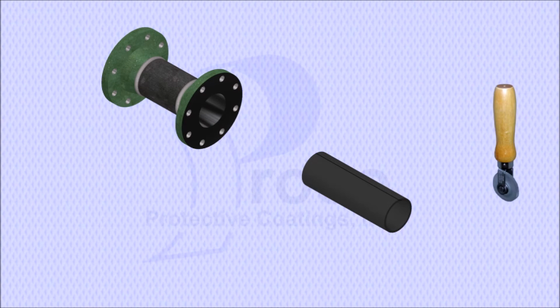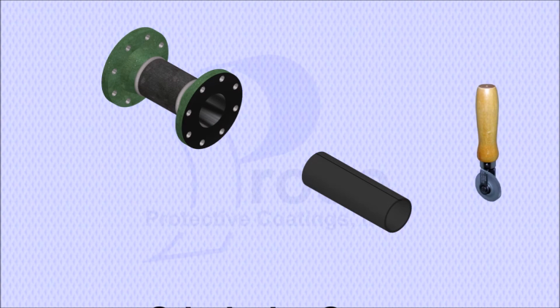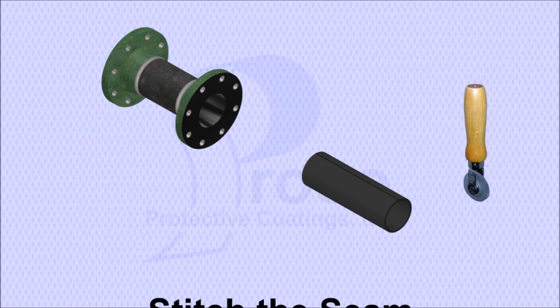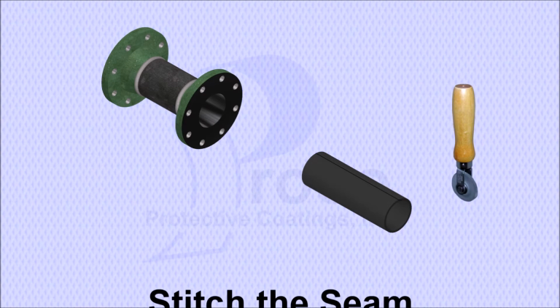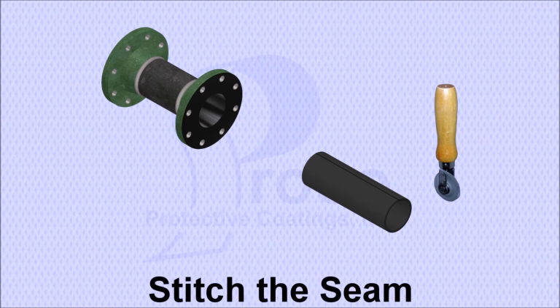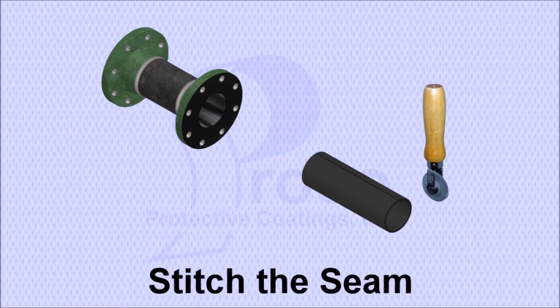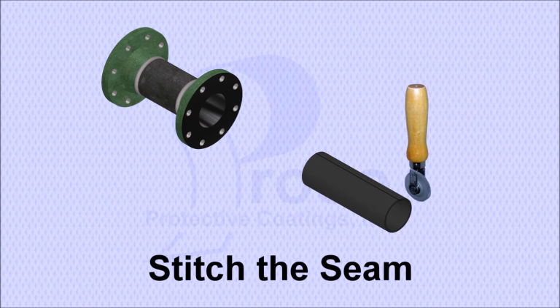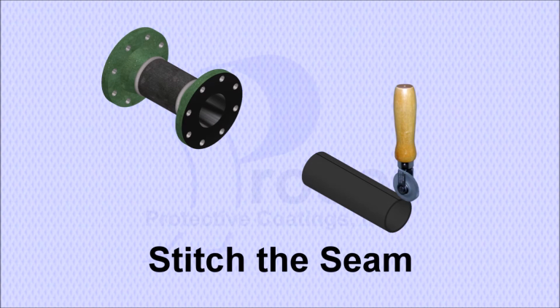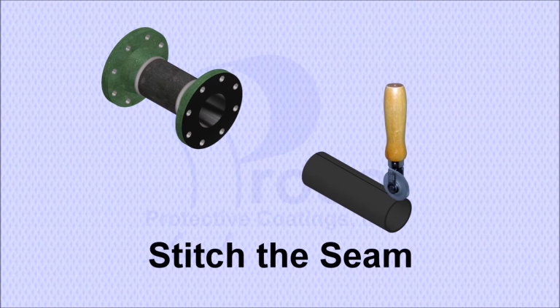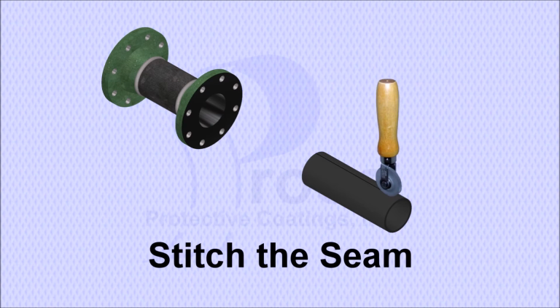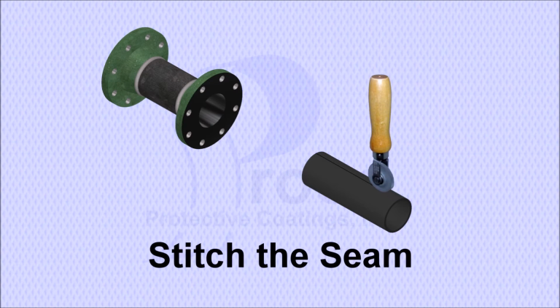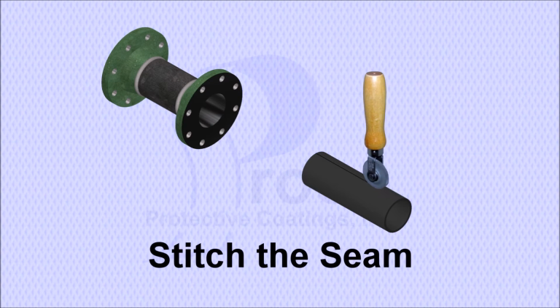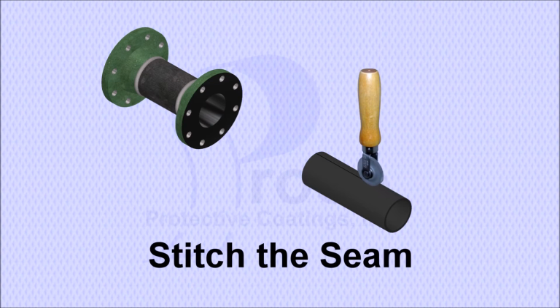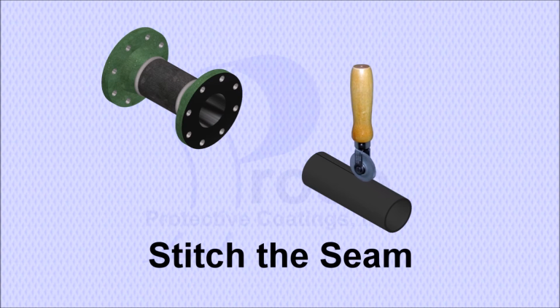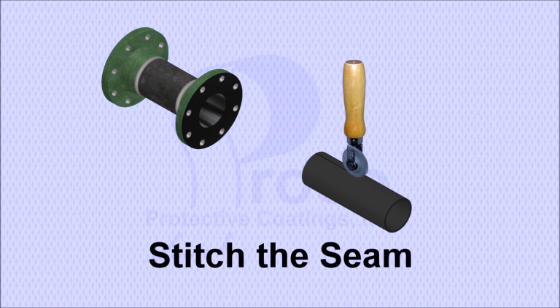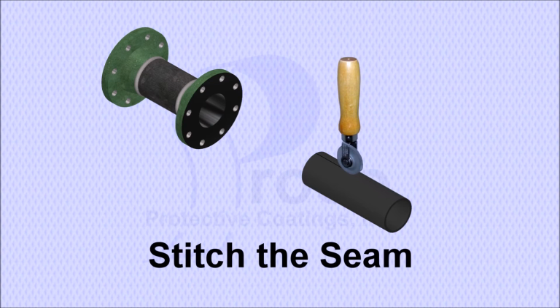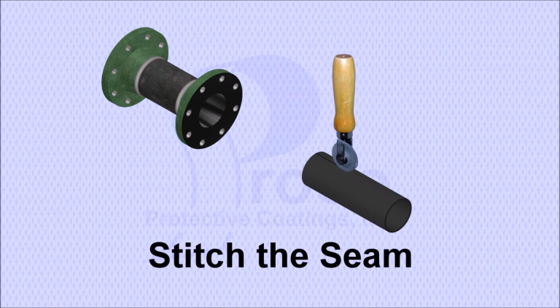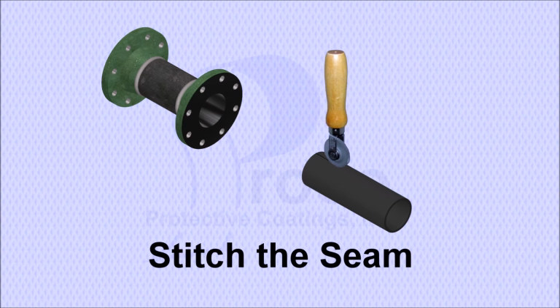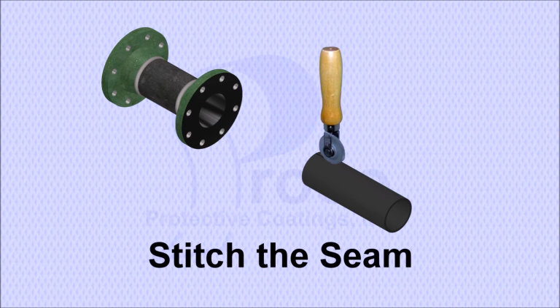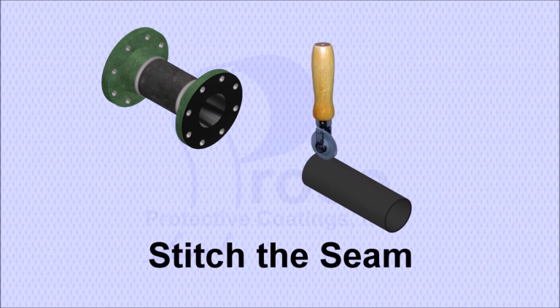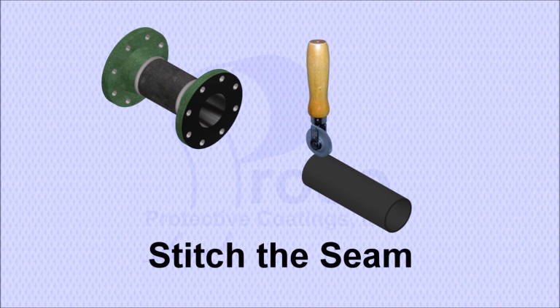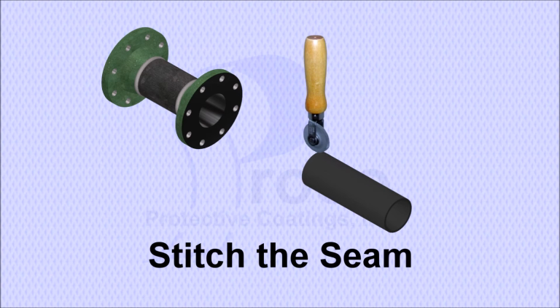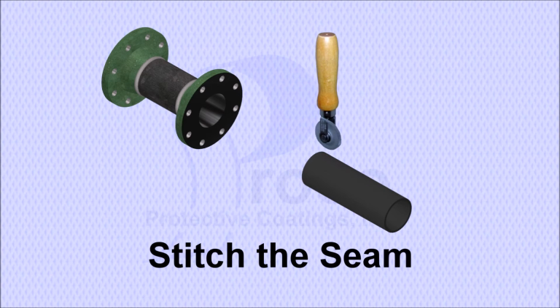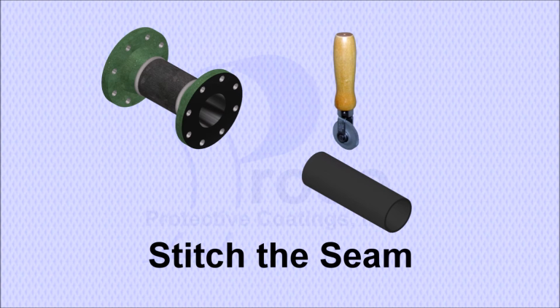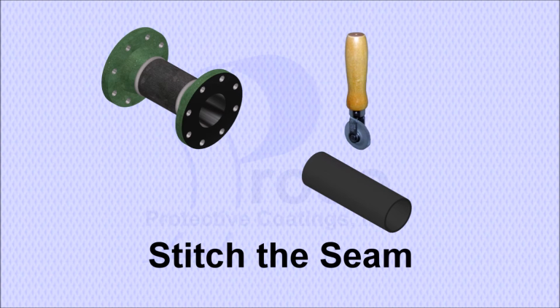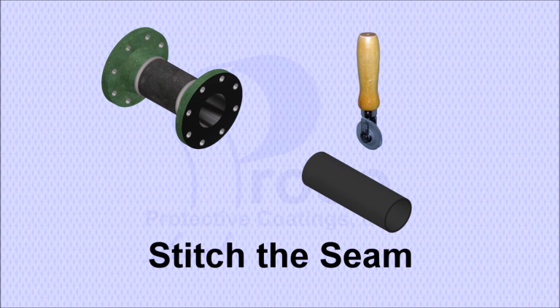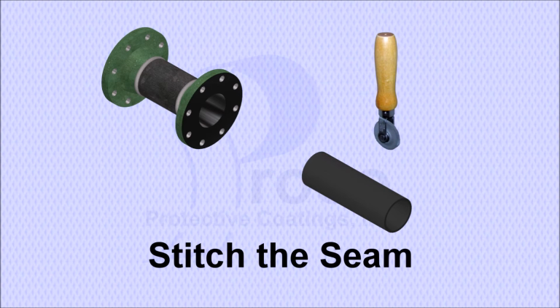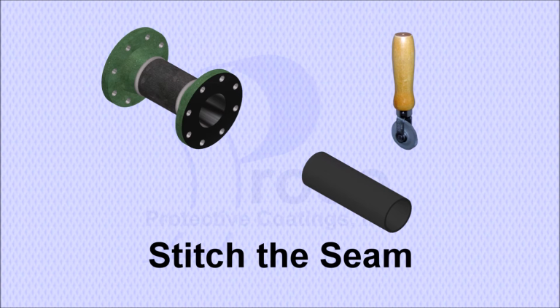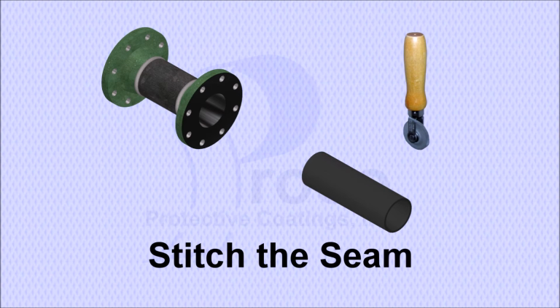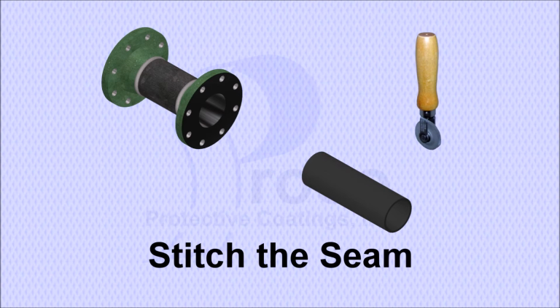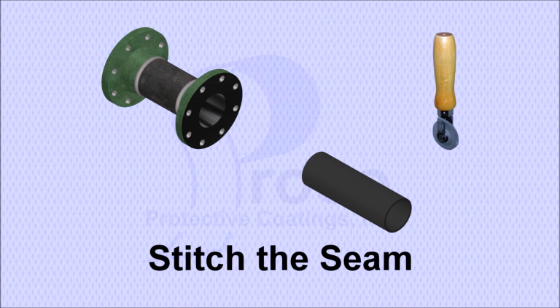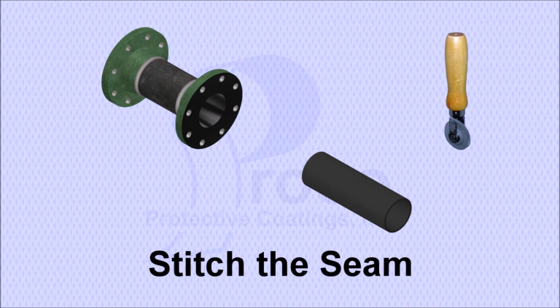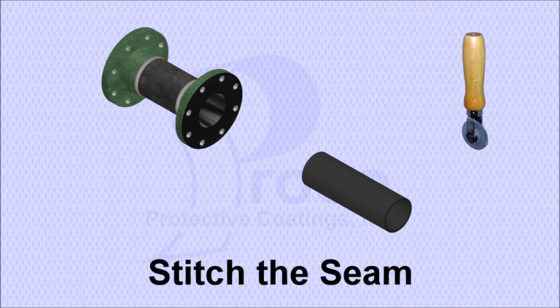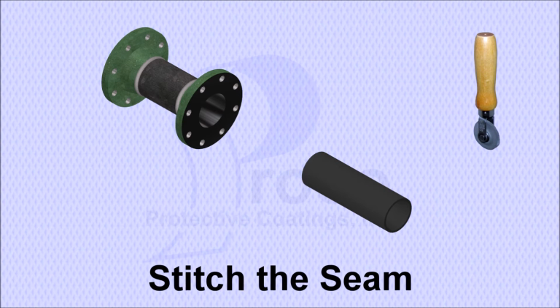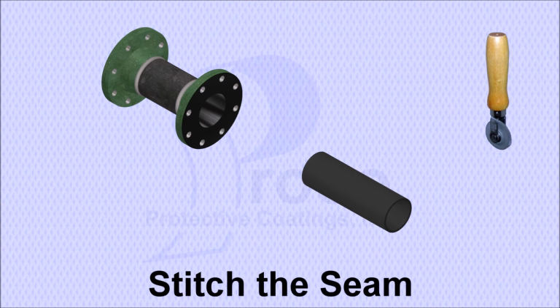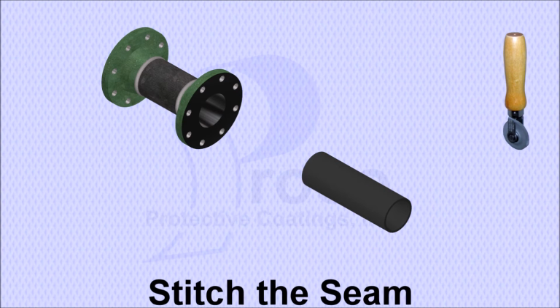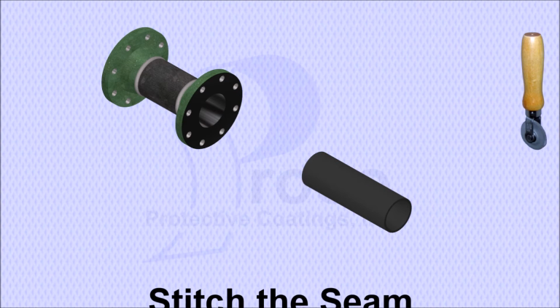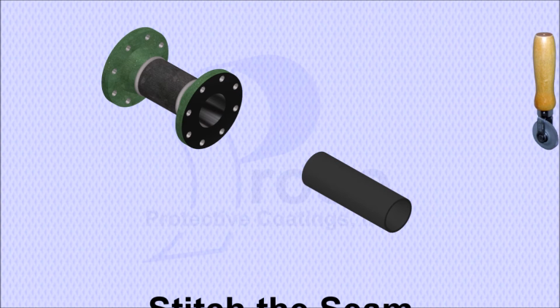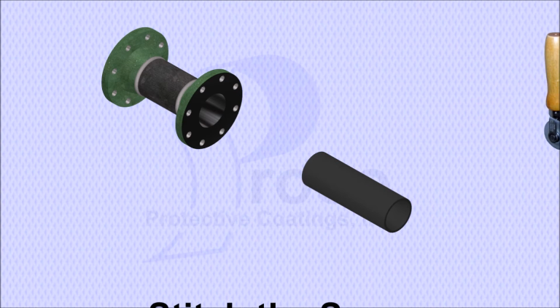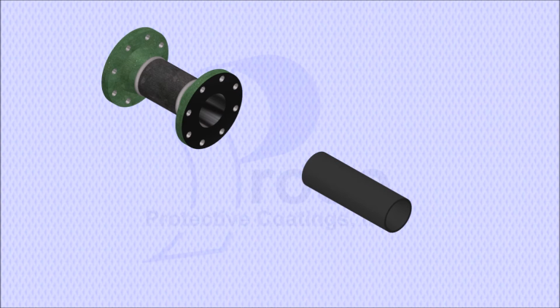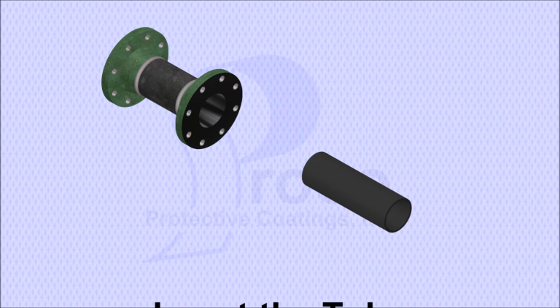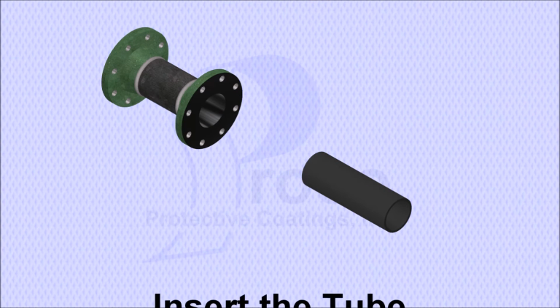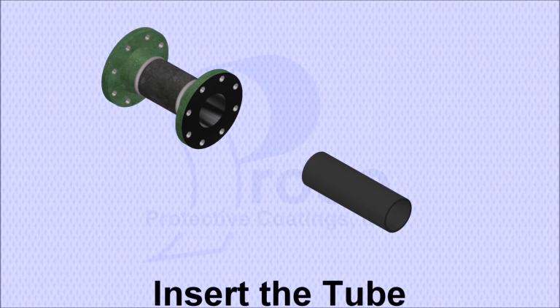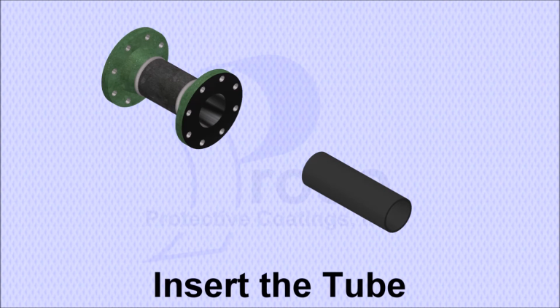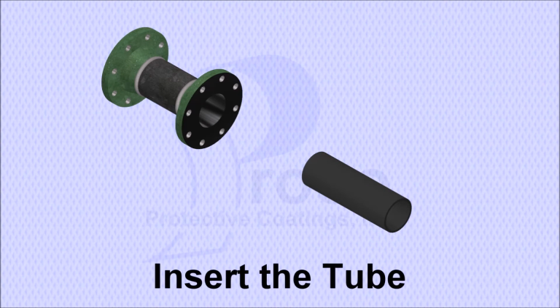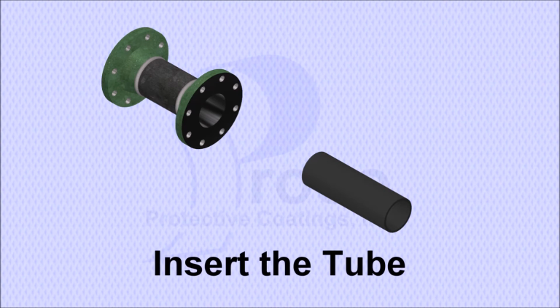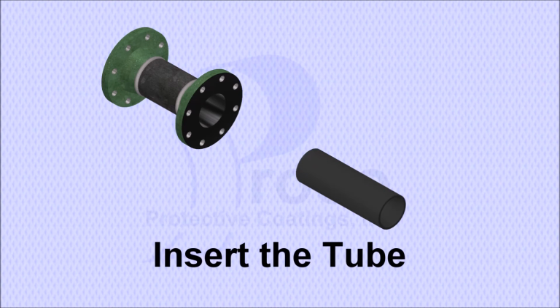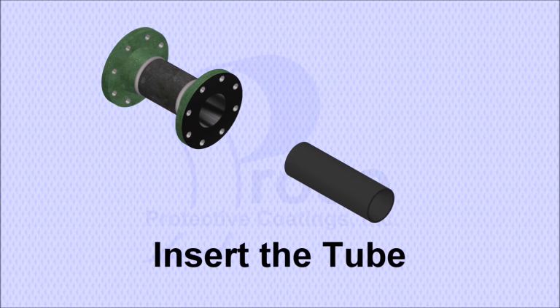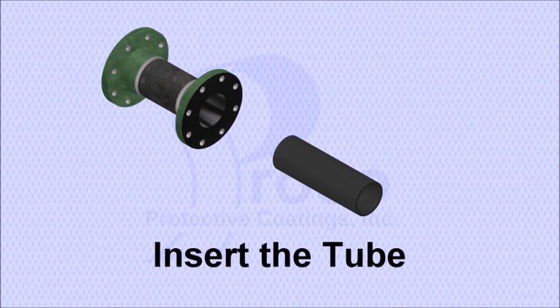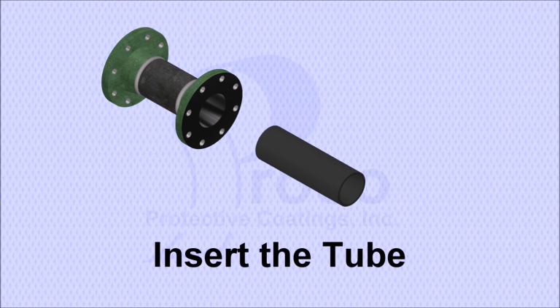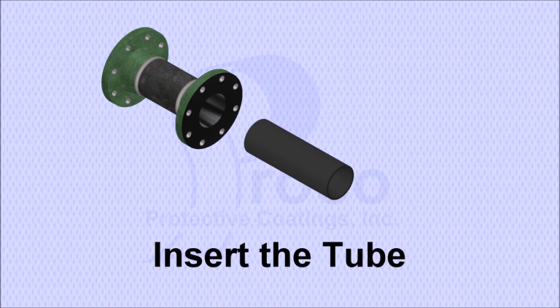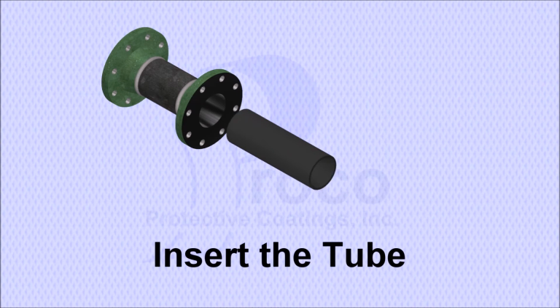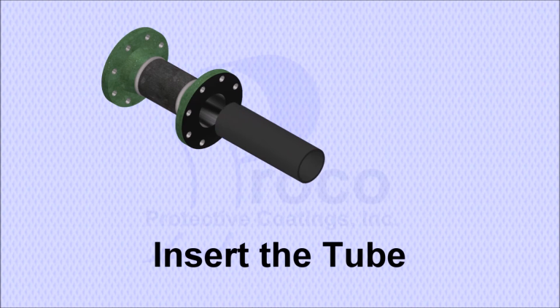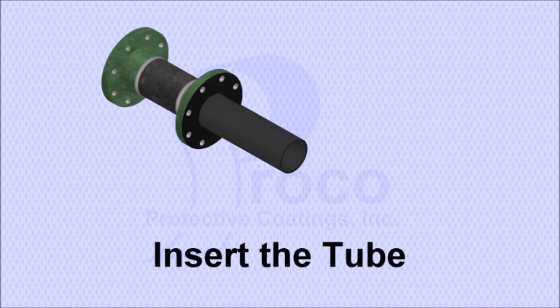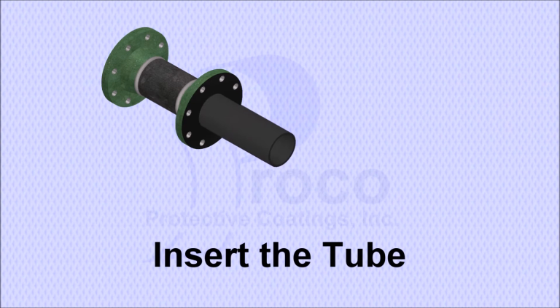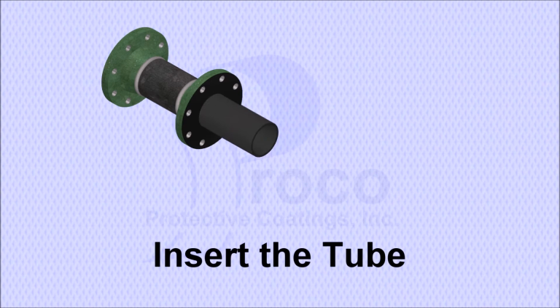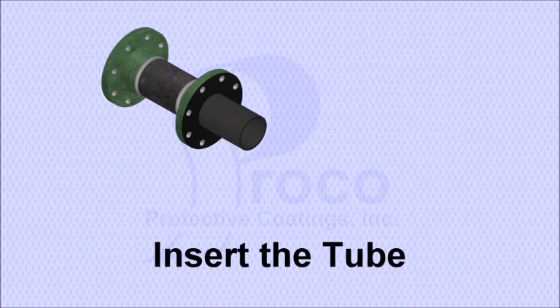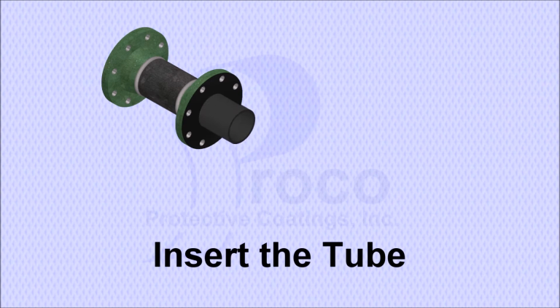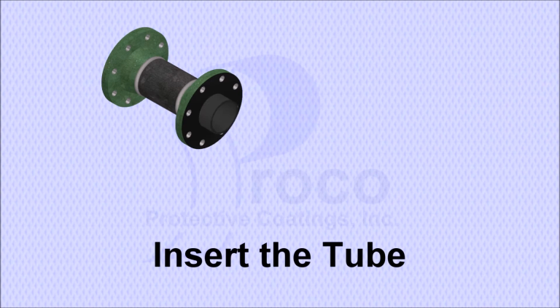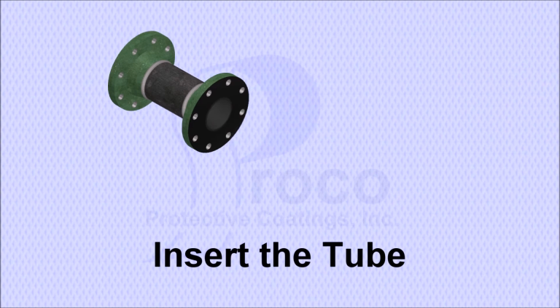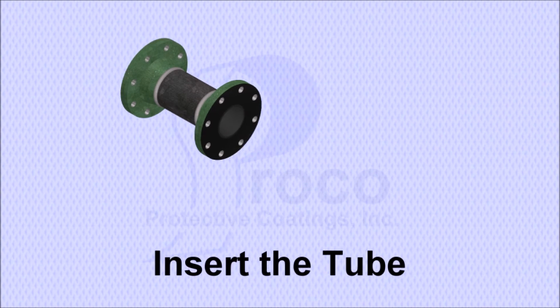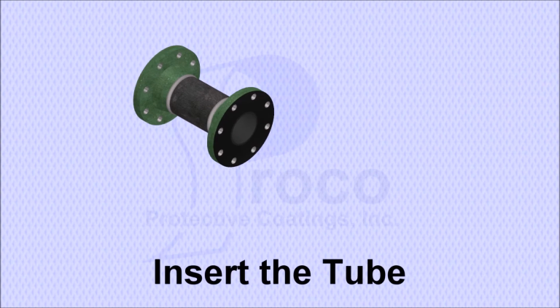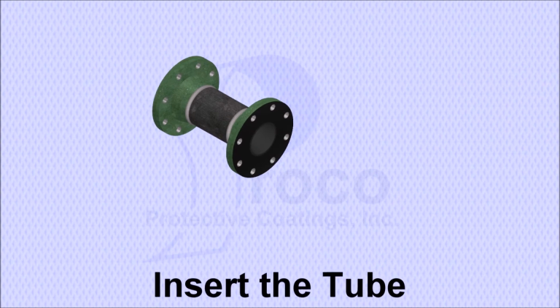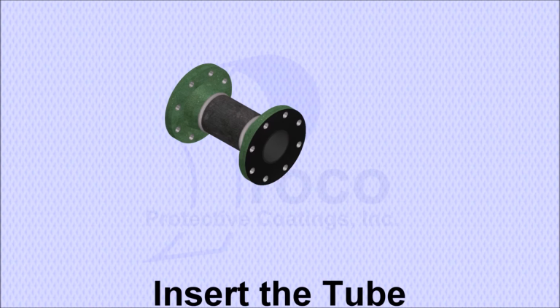The tube seam is stitched to make sure it's closed tightly and to promote cross-linking. The stitched tube is then inserted into the pipe.